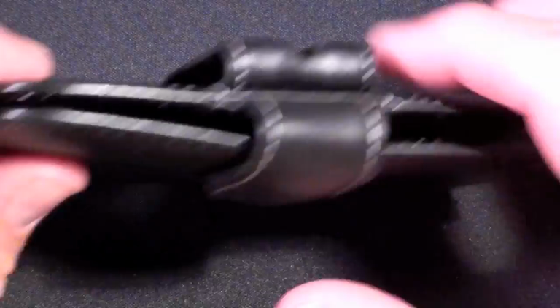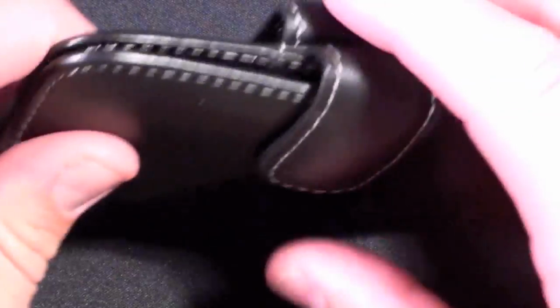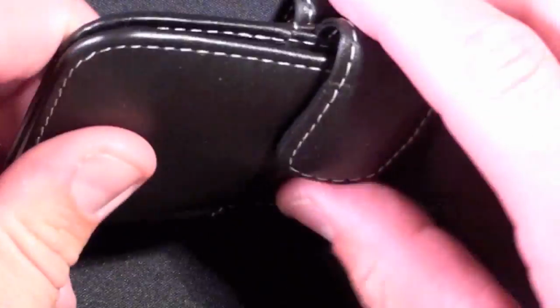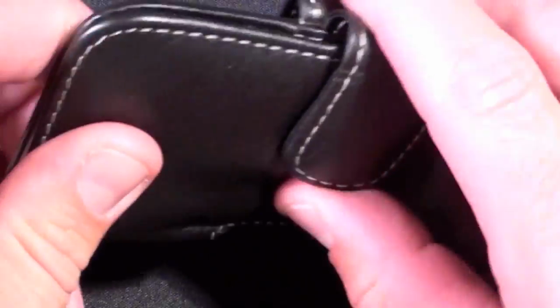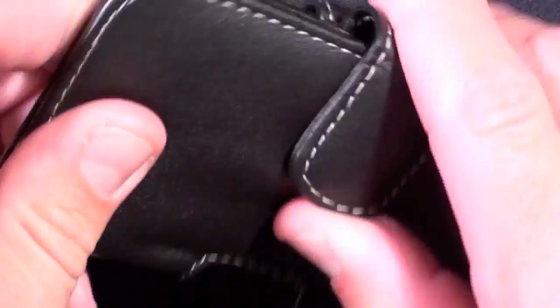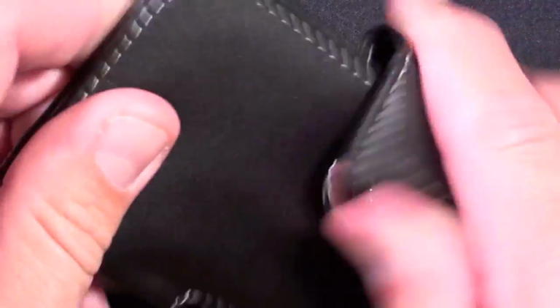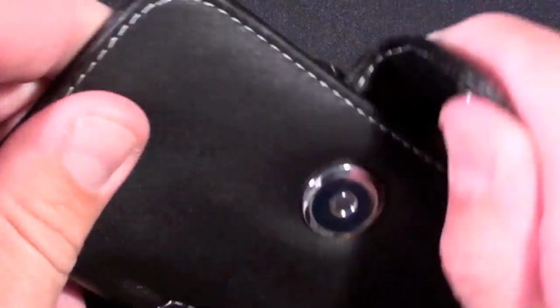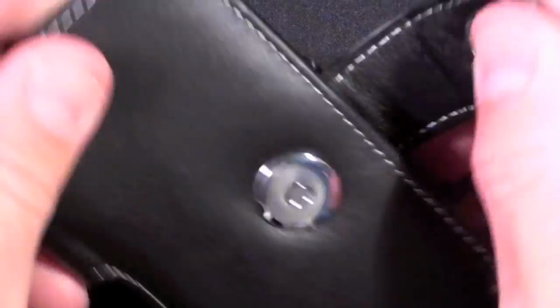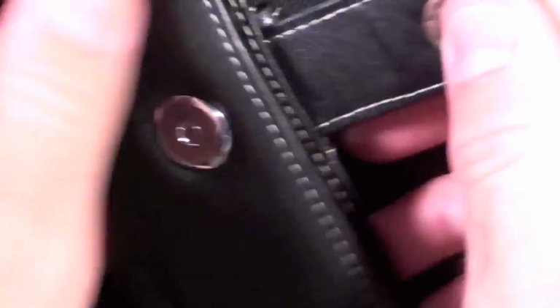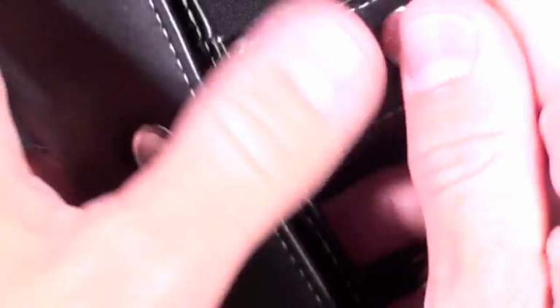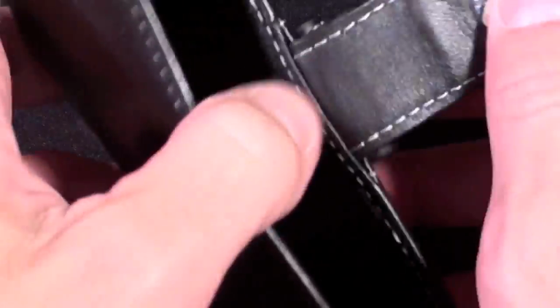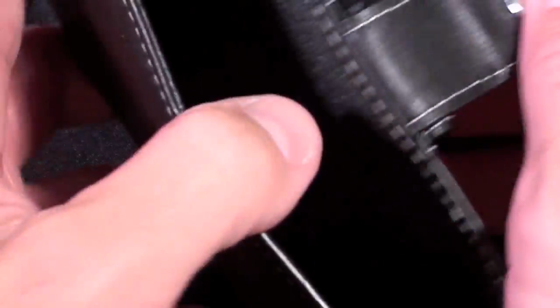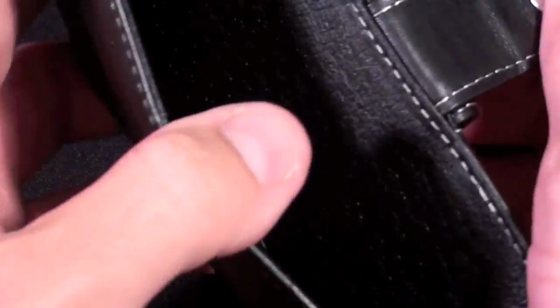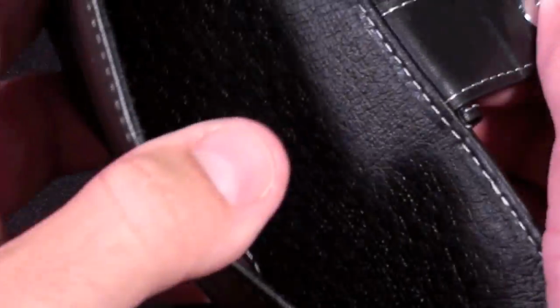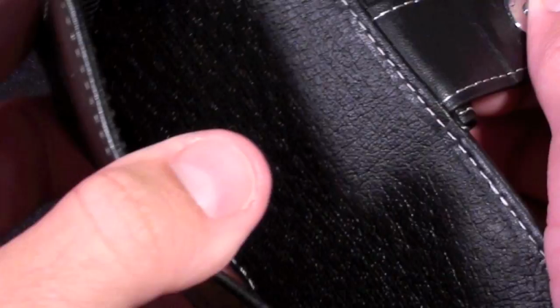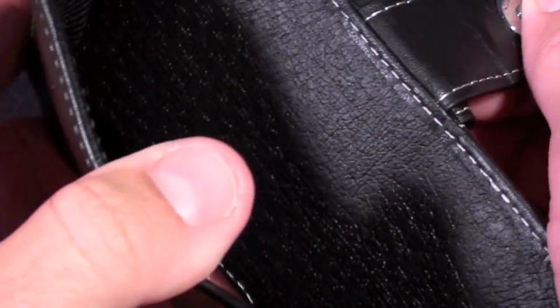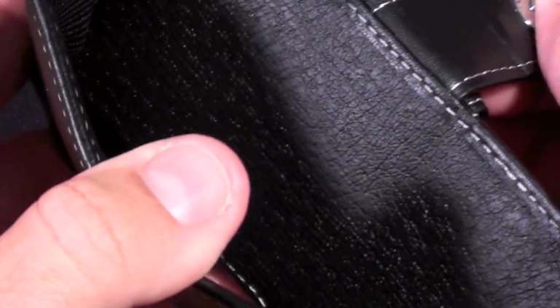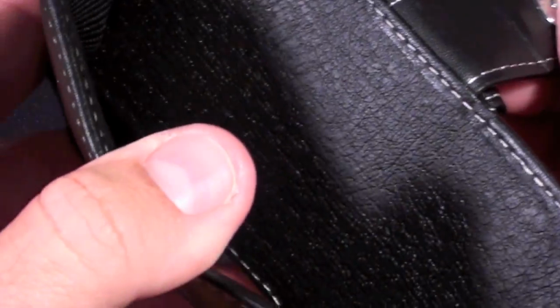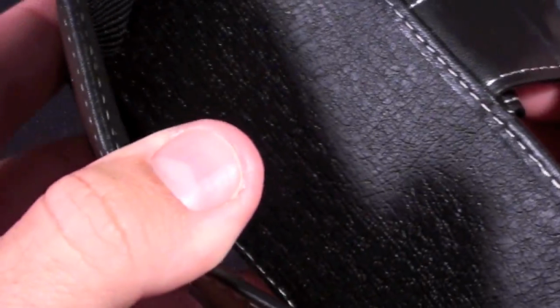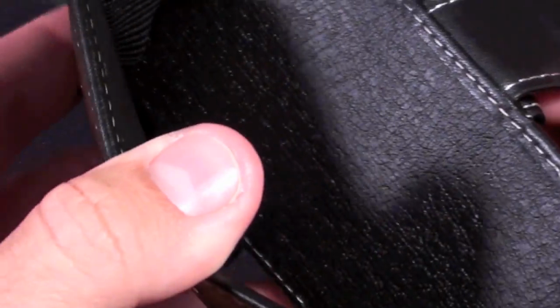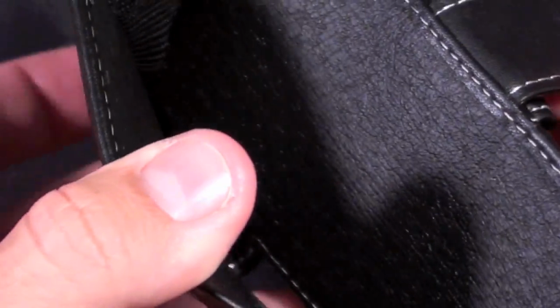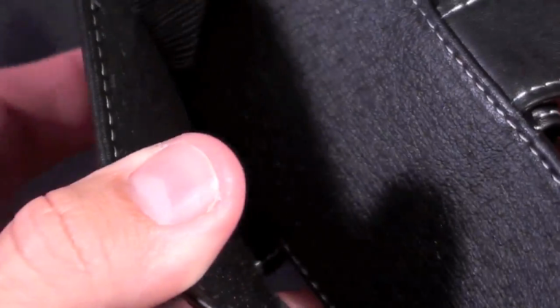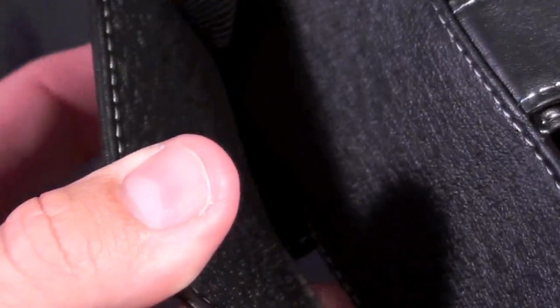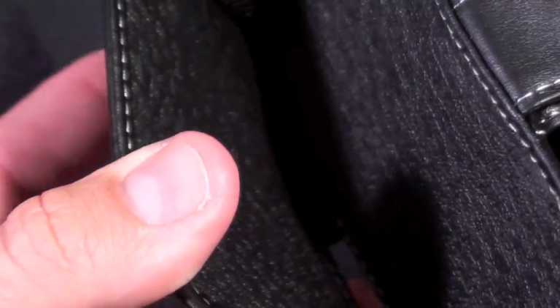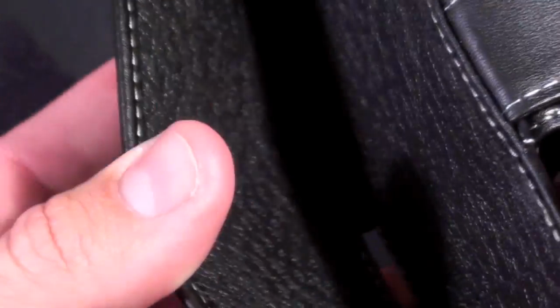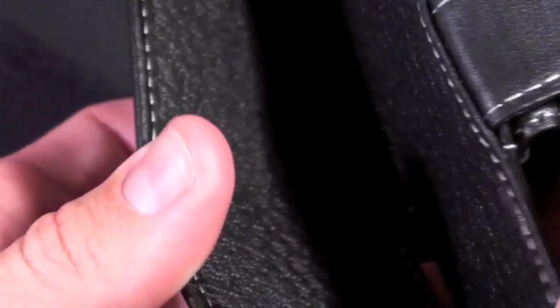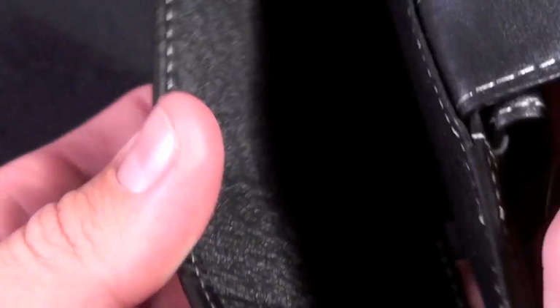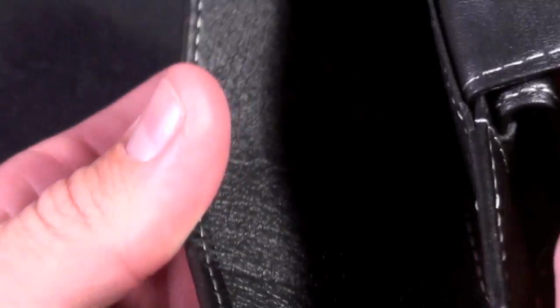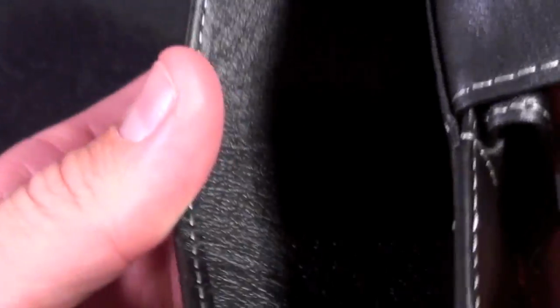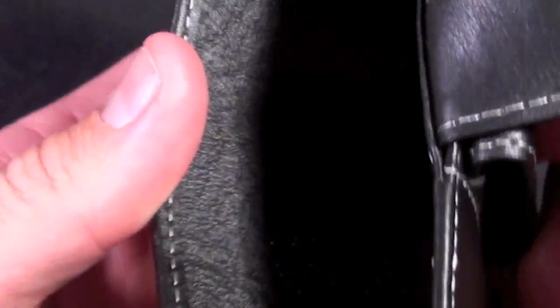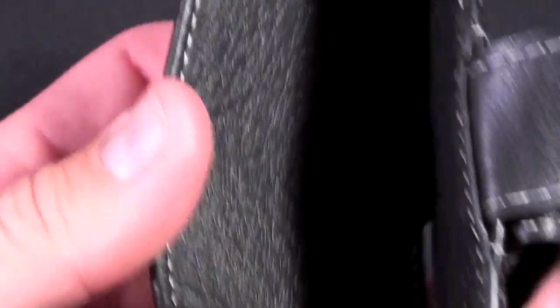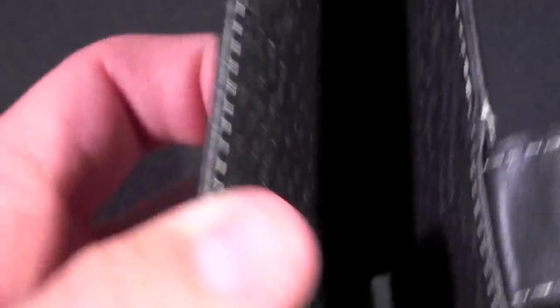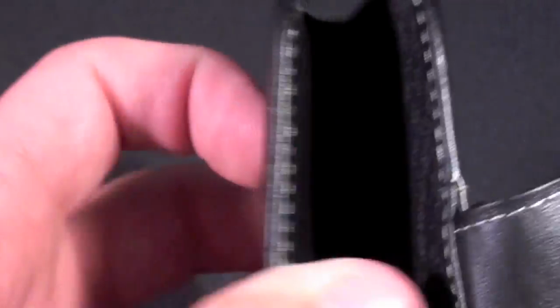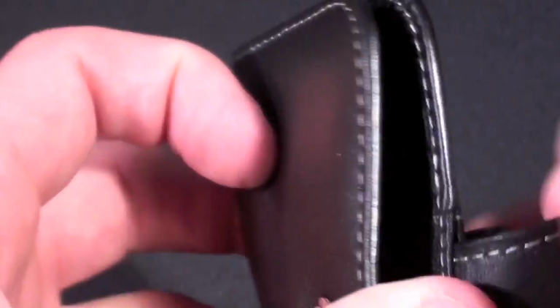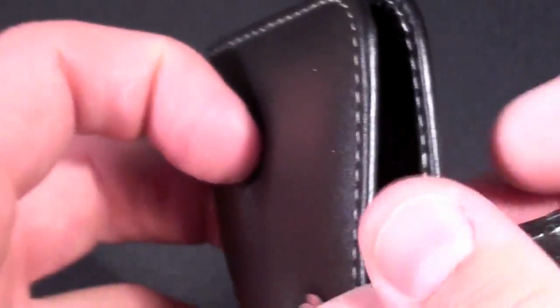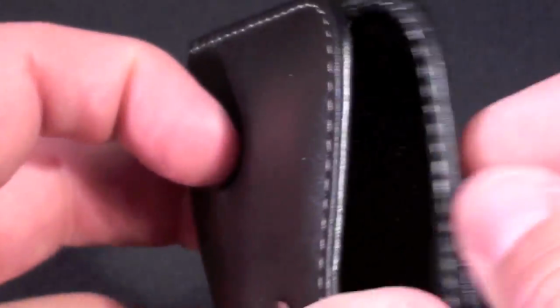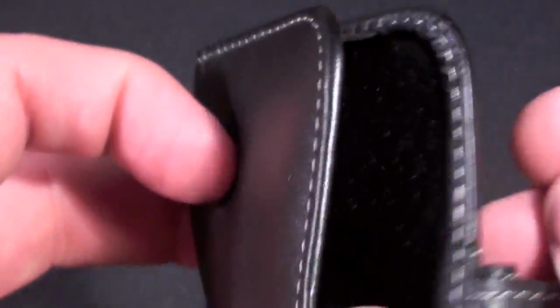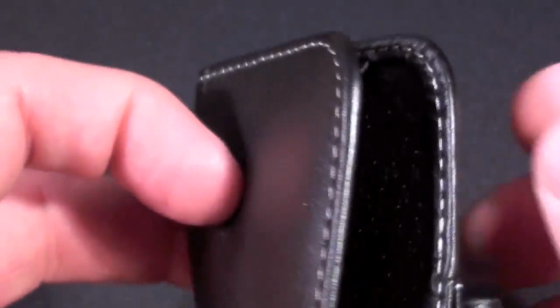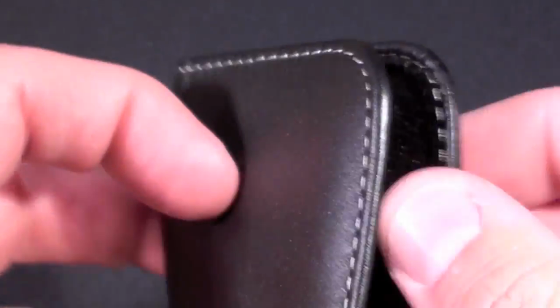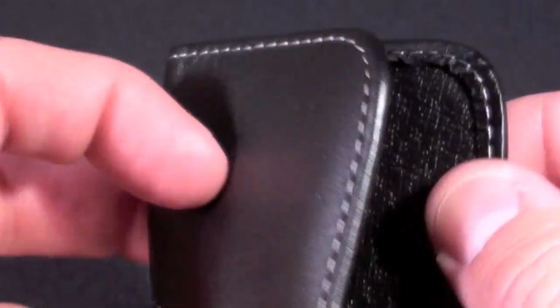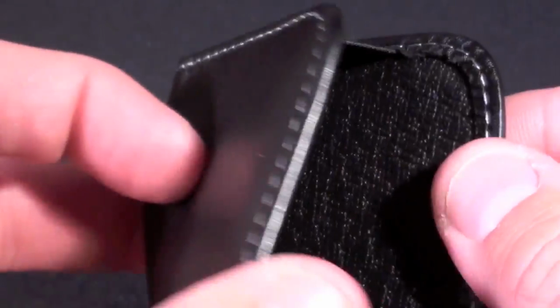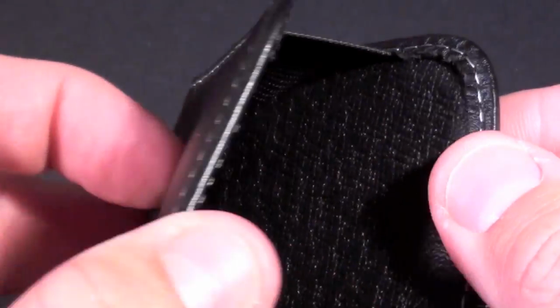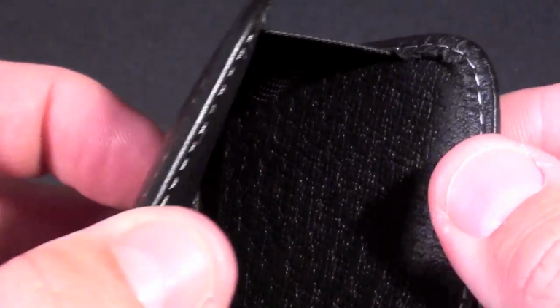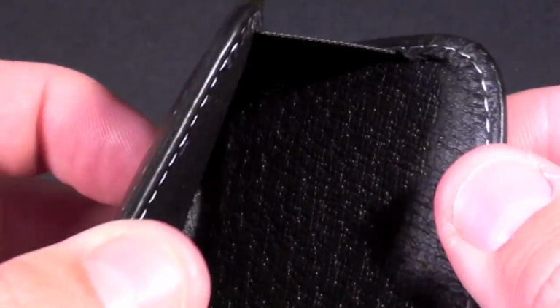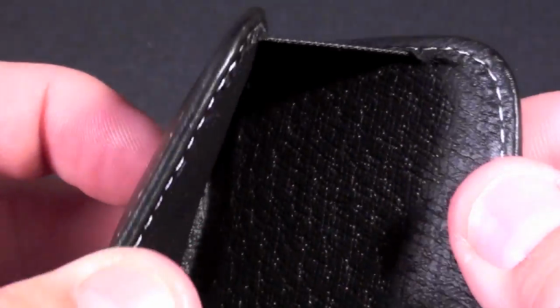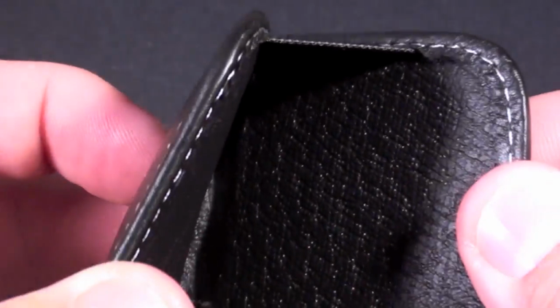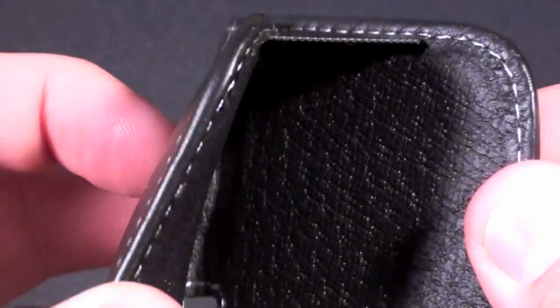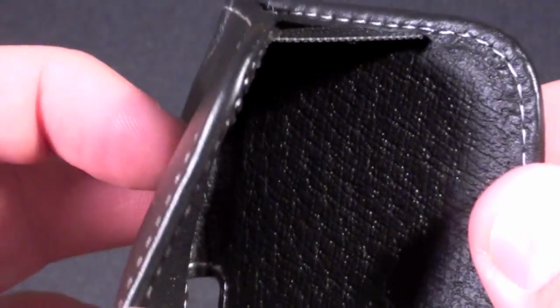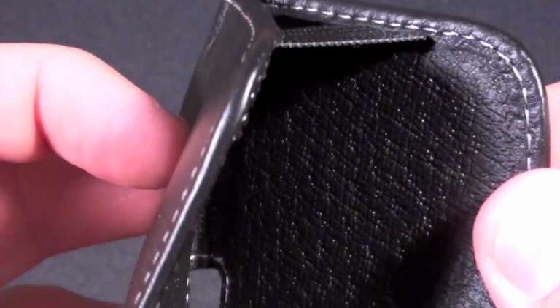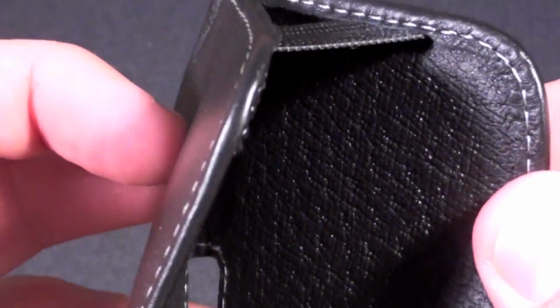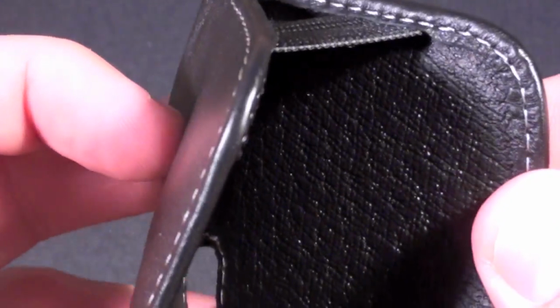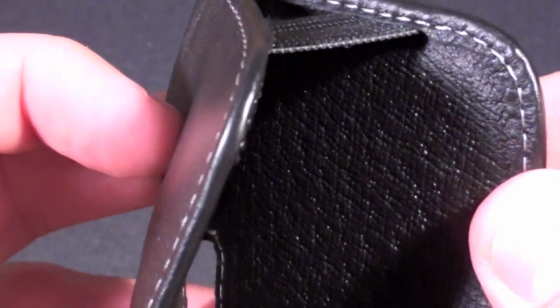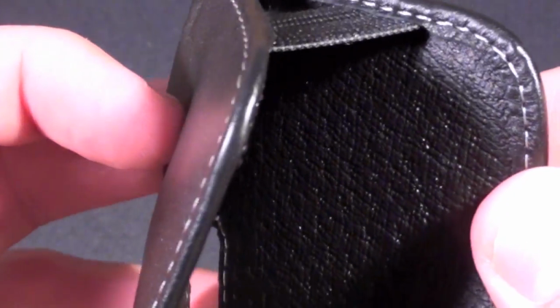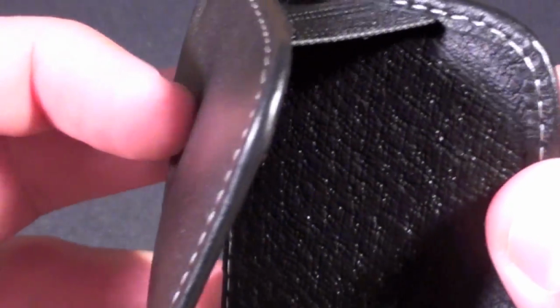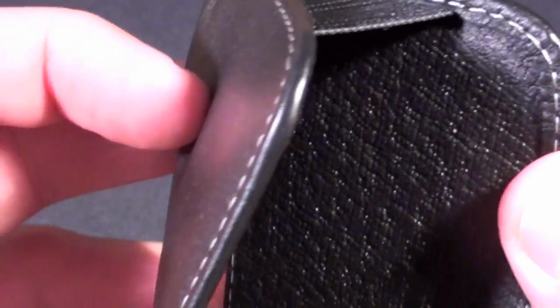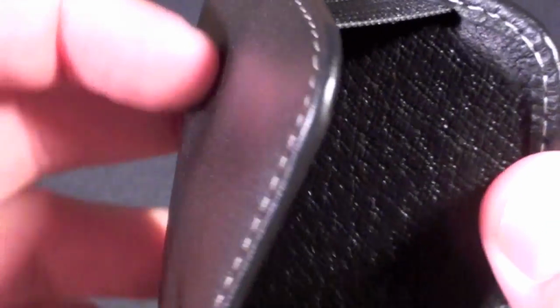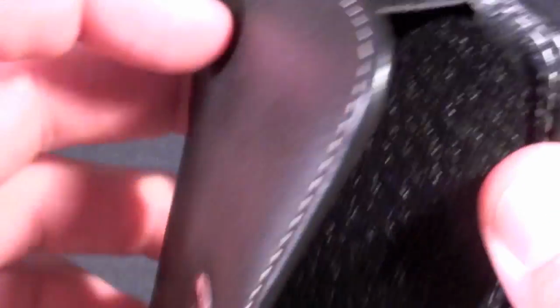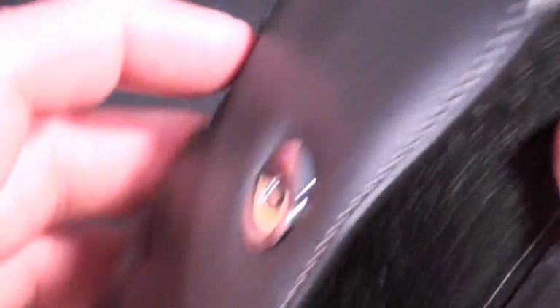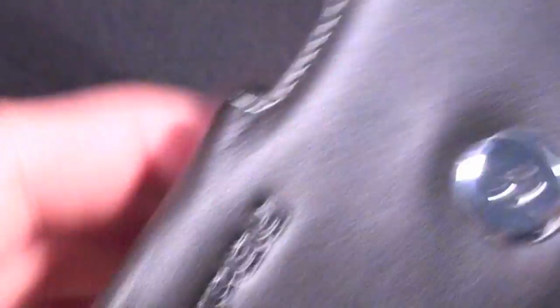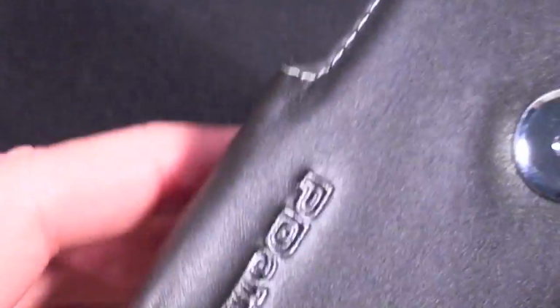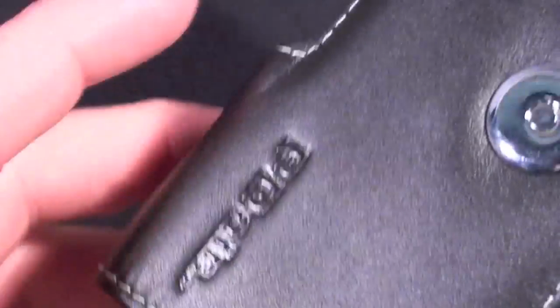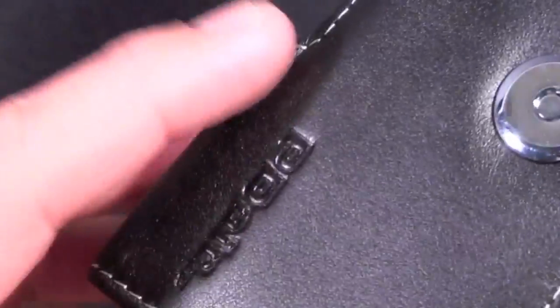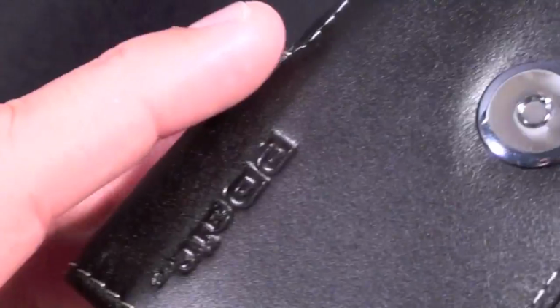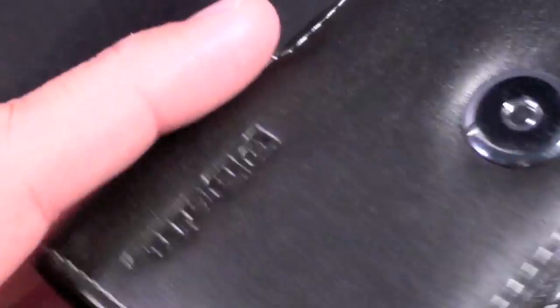If we look inside we can see that it has a synthetic material inside — very smooth — looks like it would protect the phone very nicely.